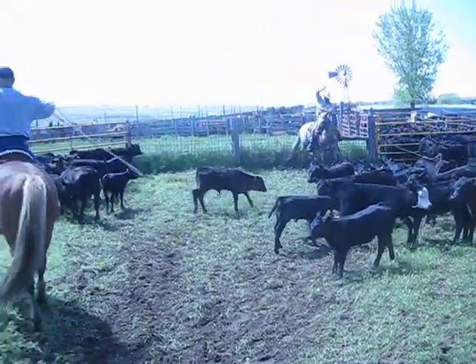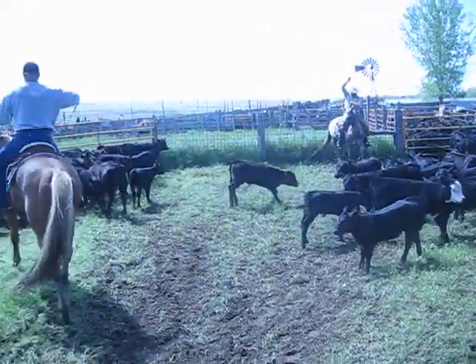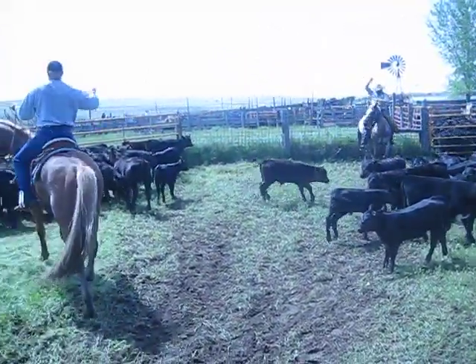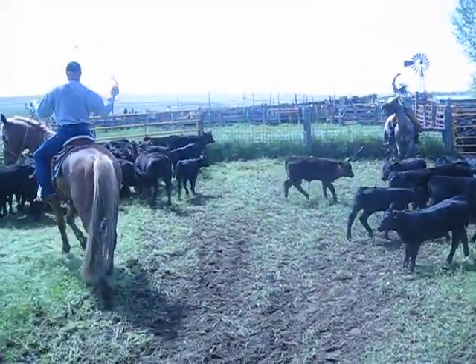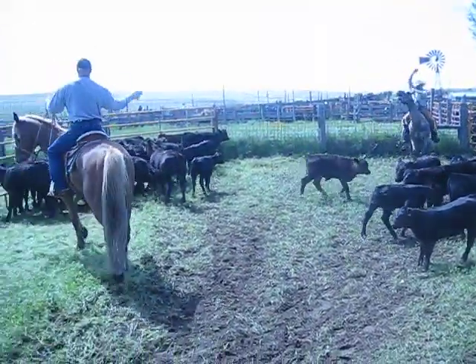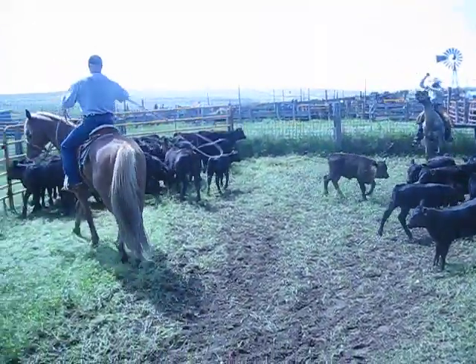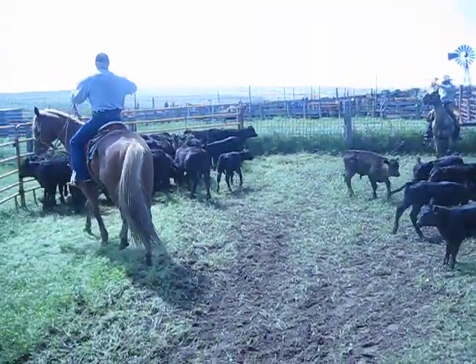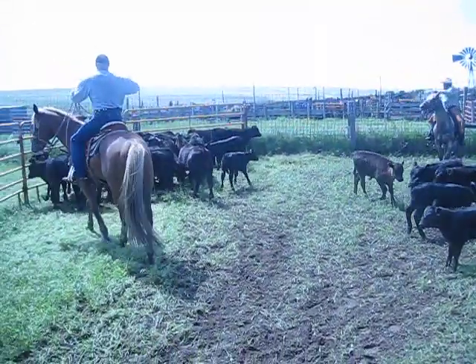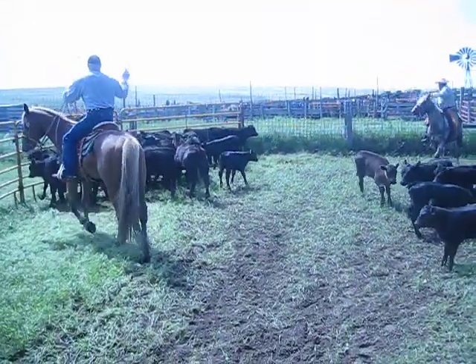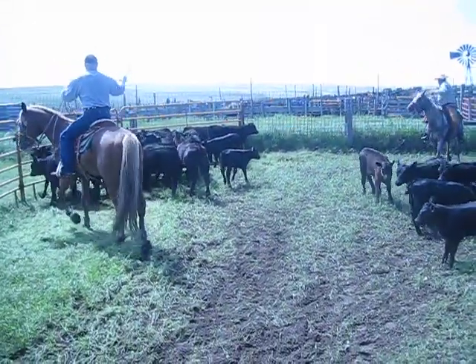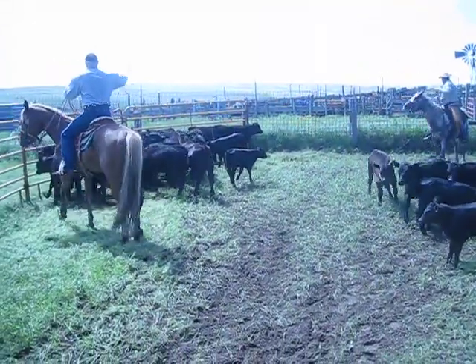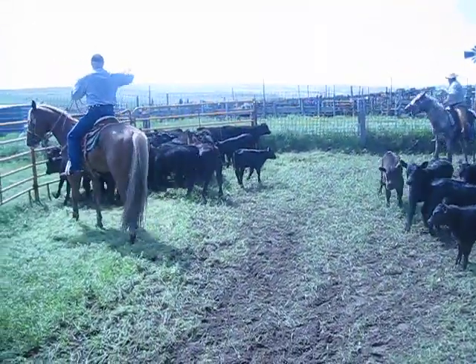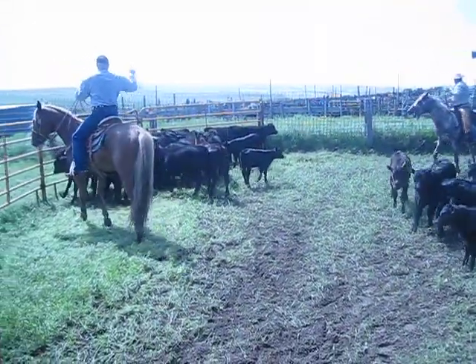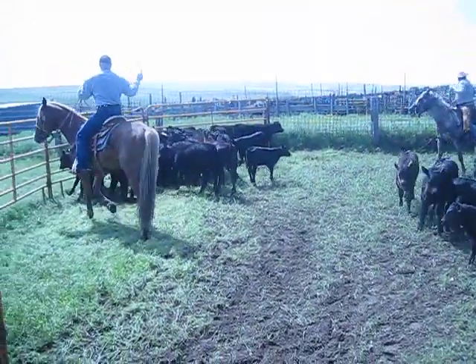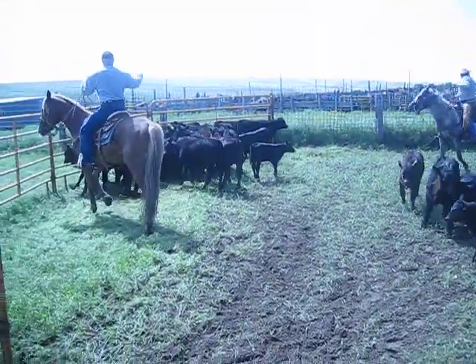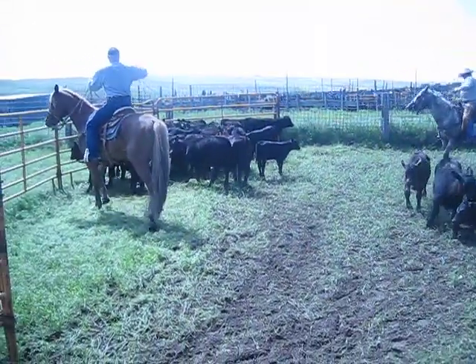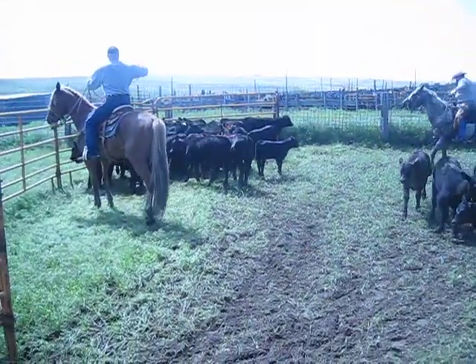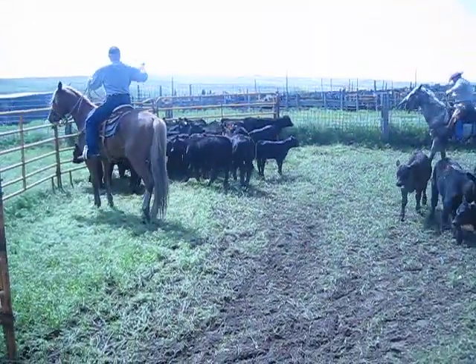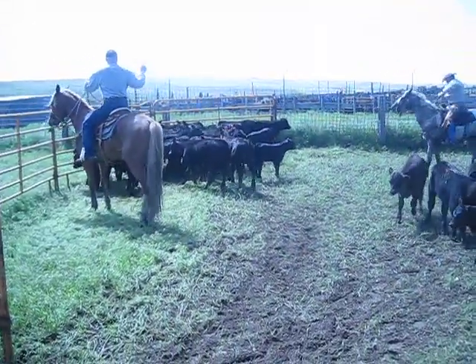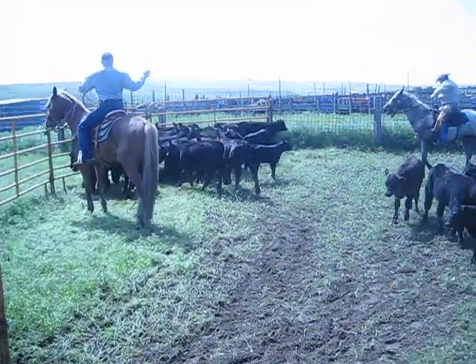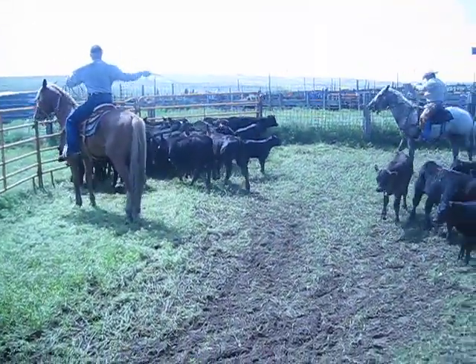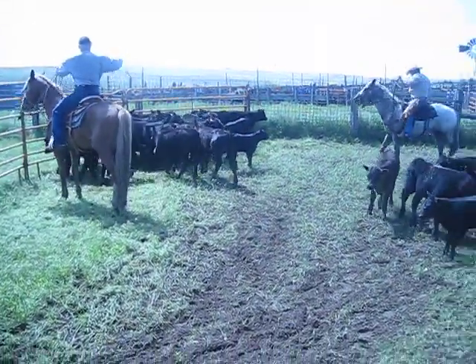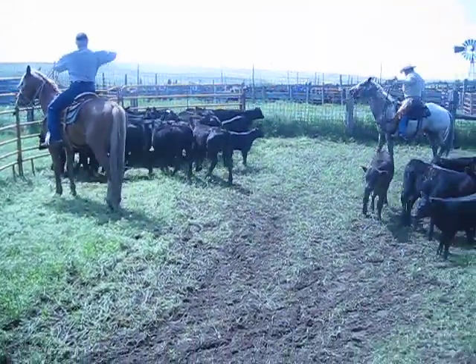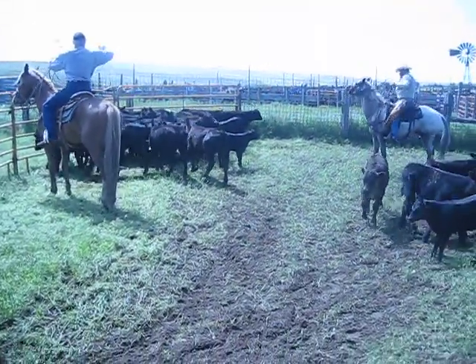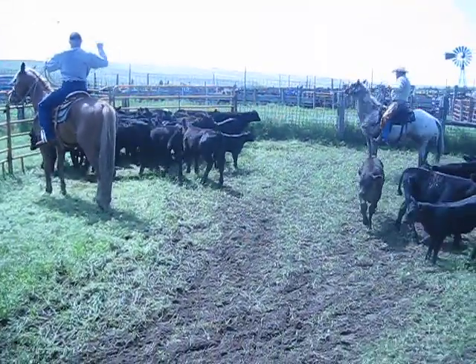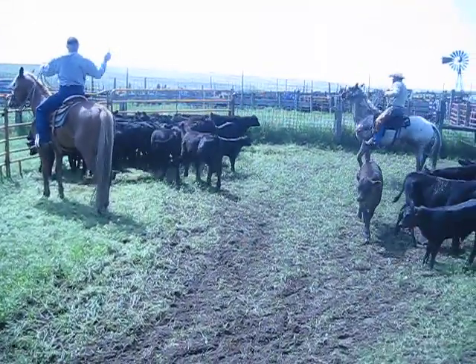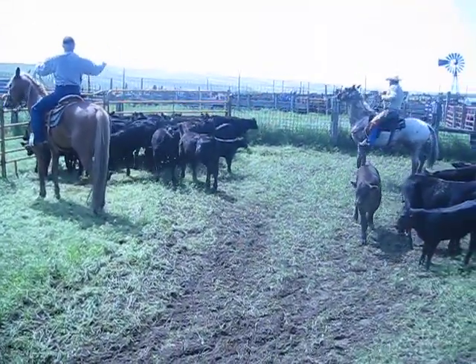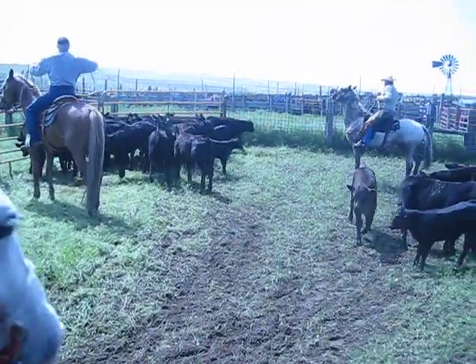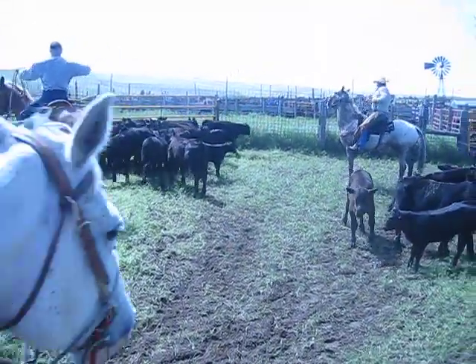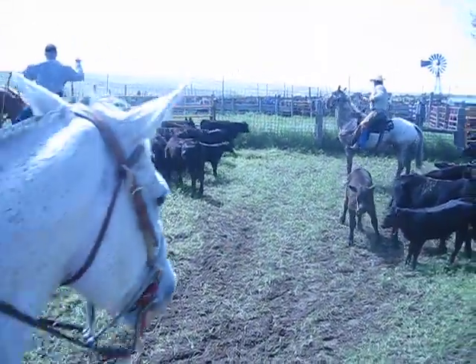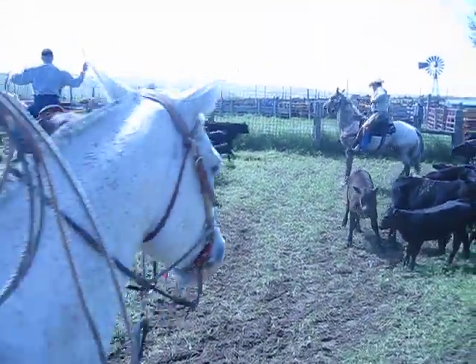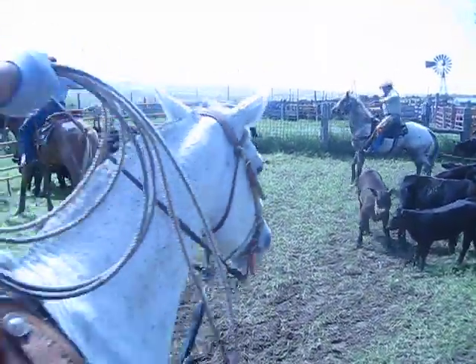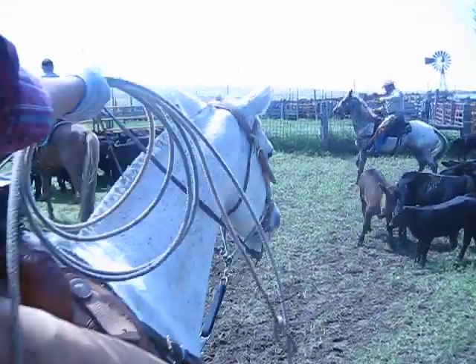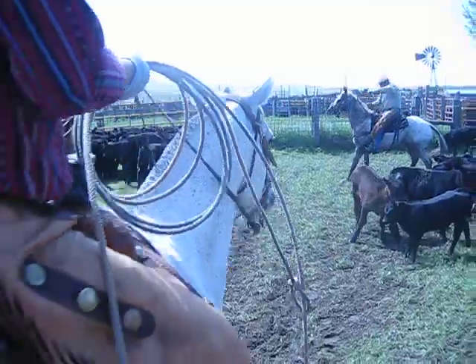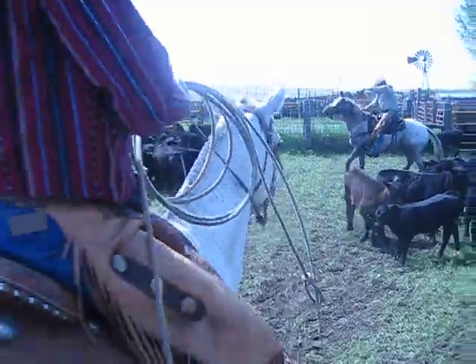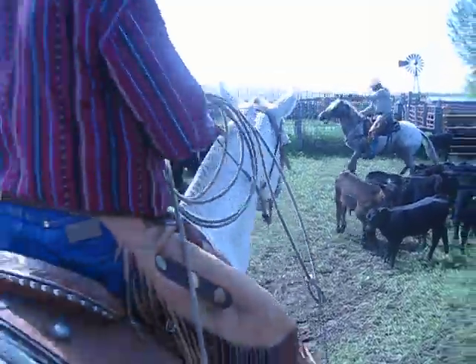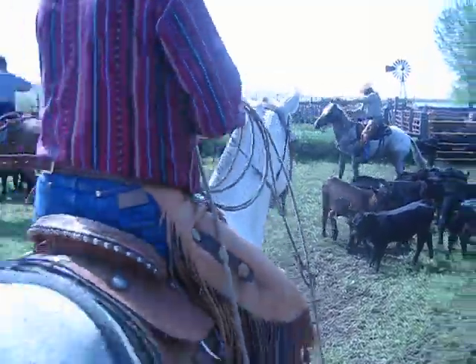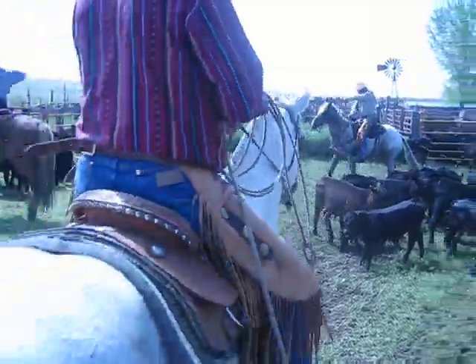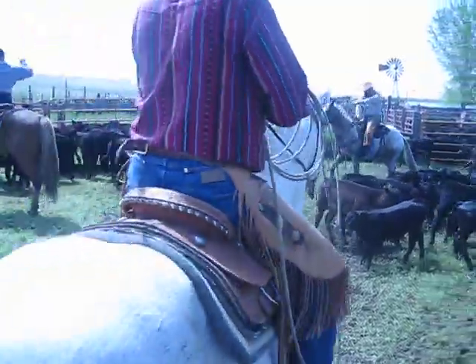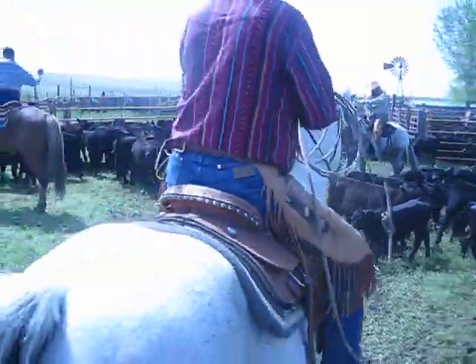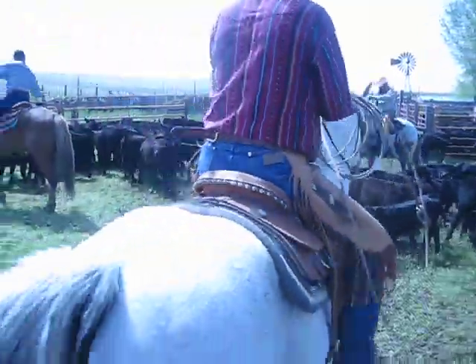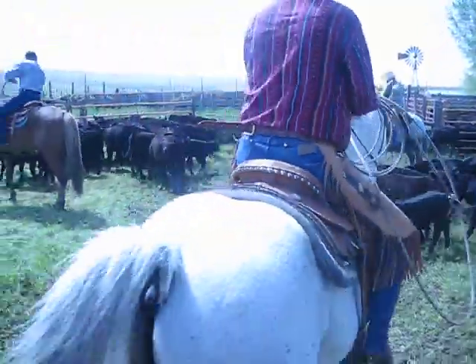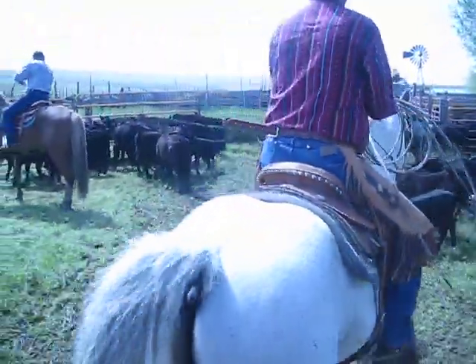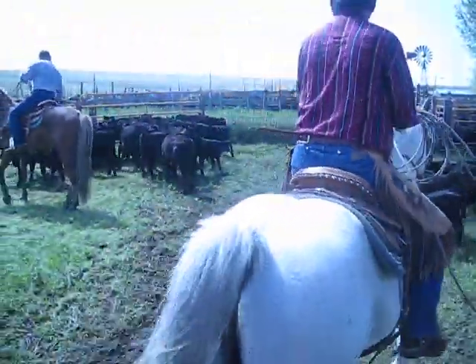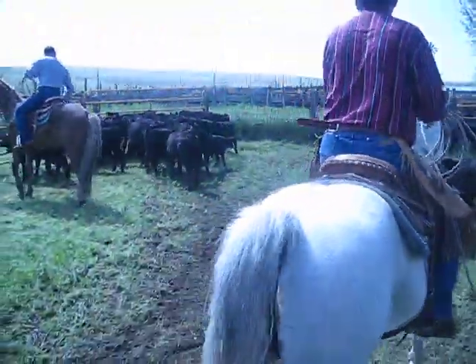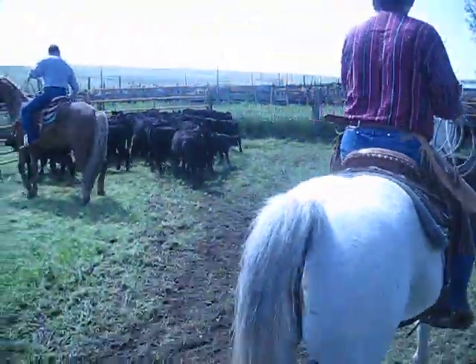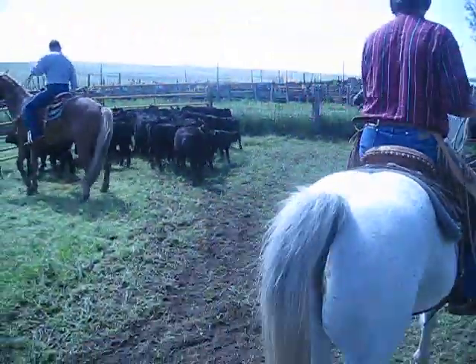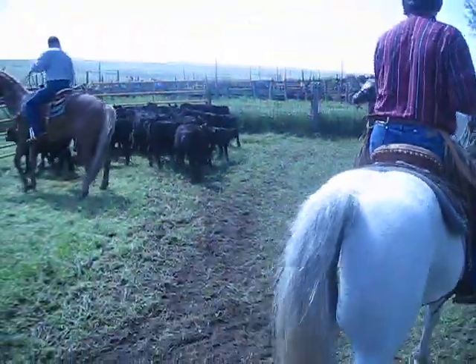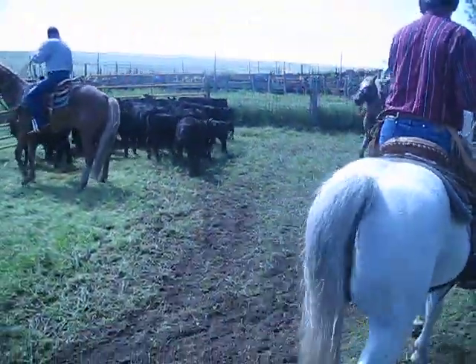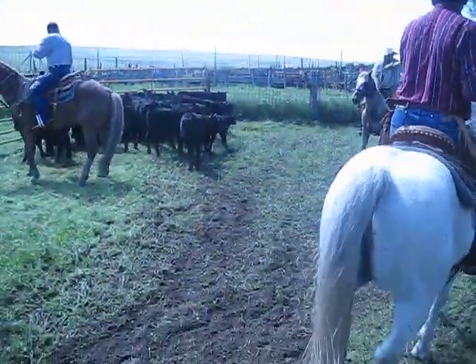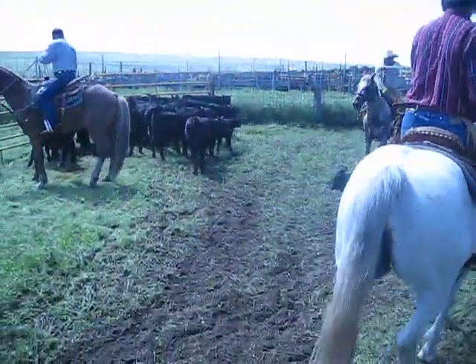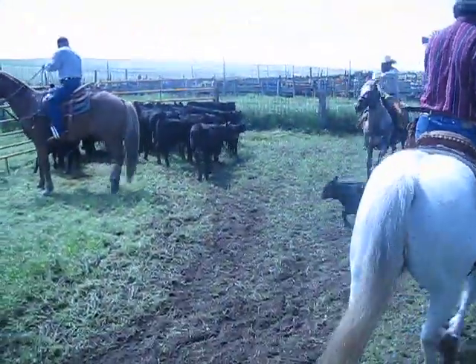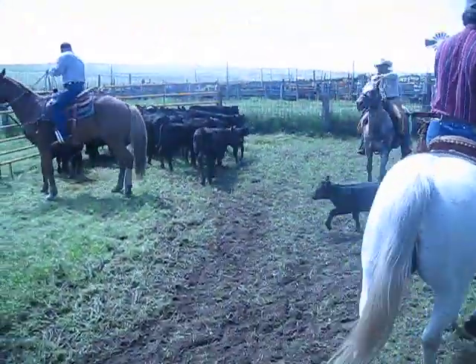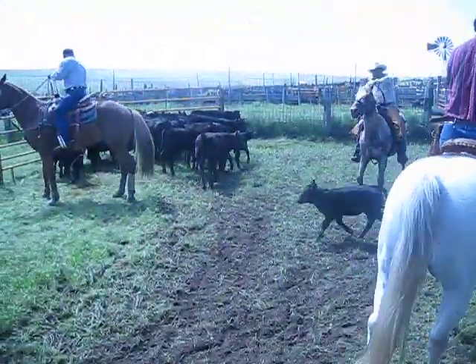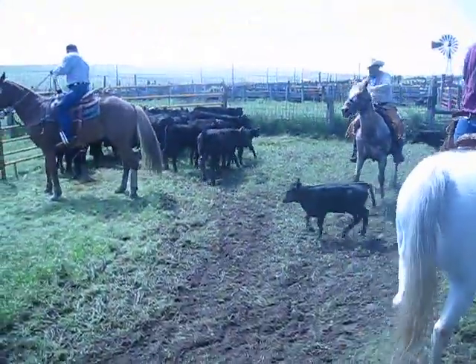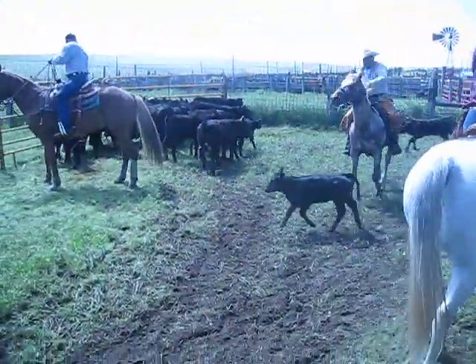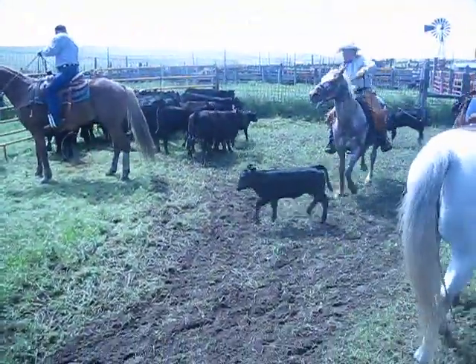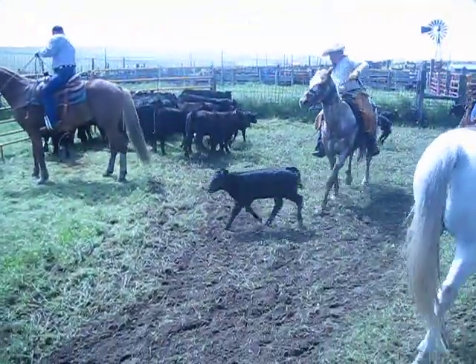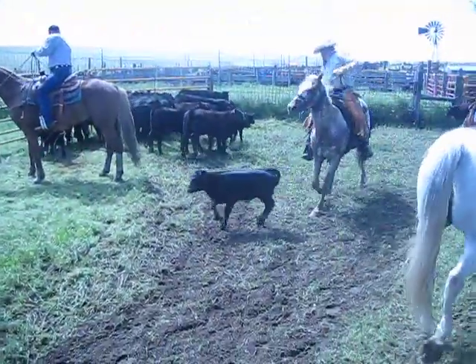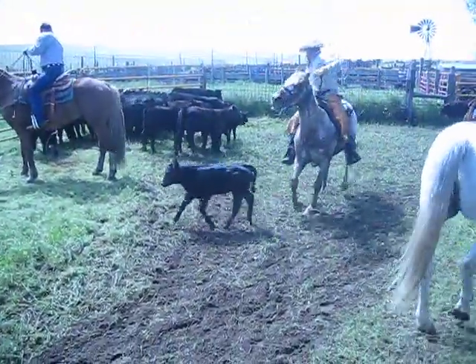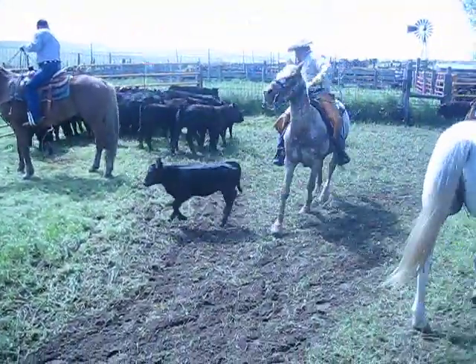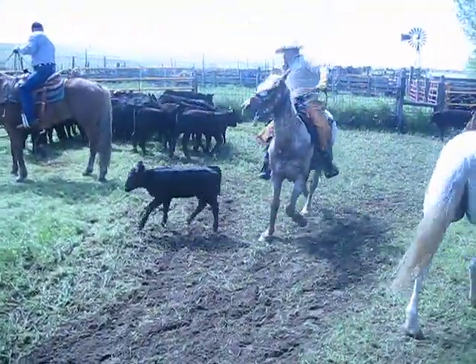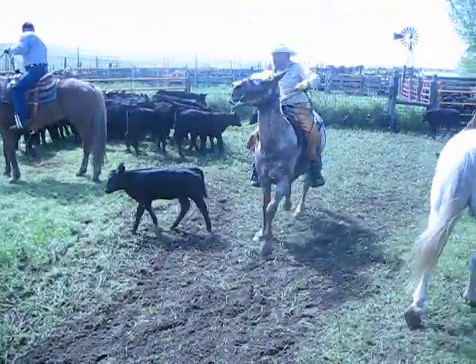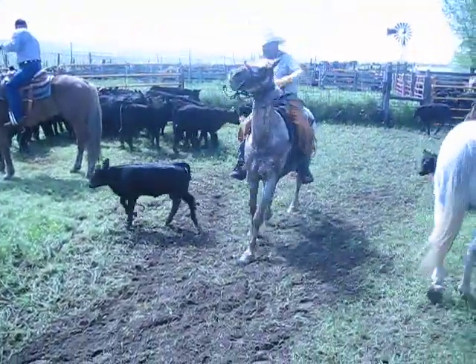We're going to take it through the entire process, from the roping, dragging, coming on back, to the branding and castration.